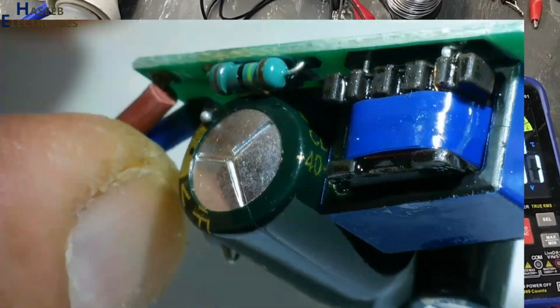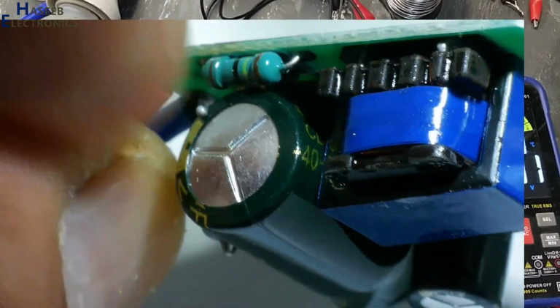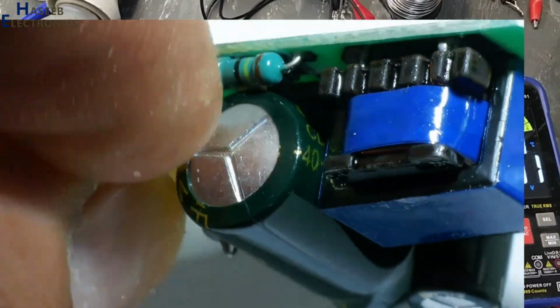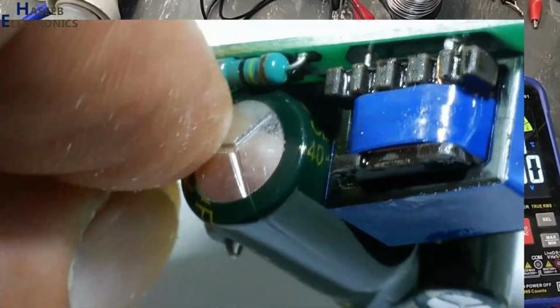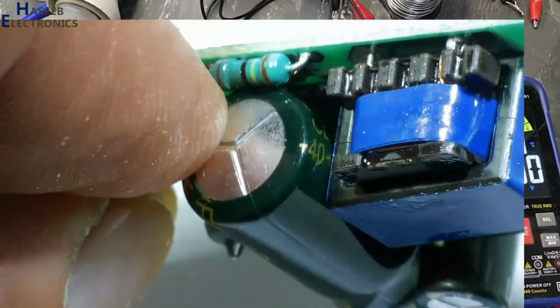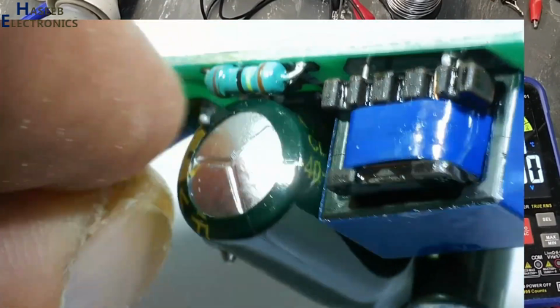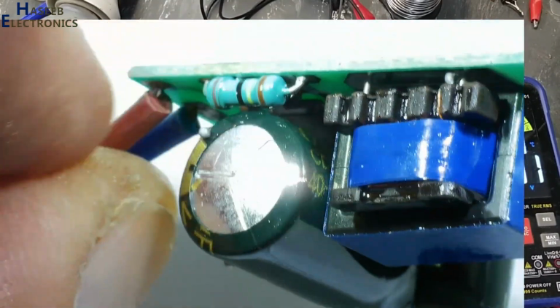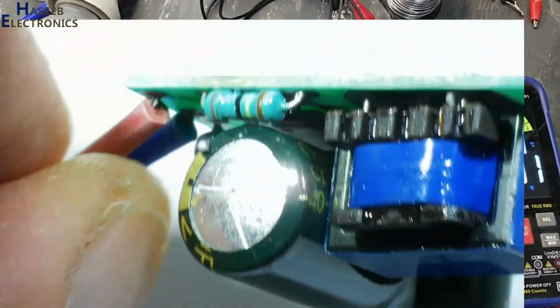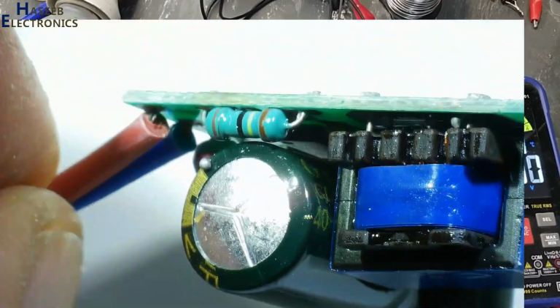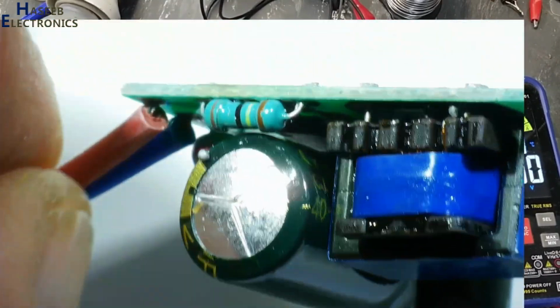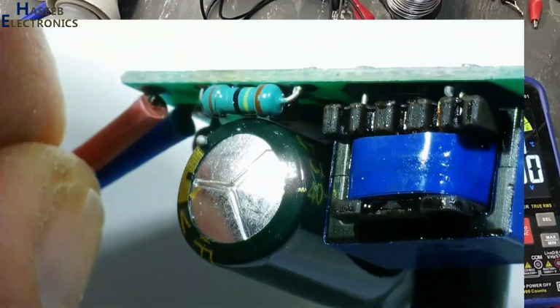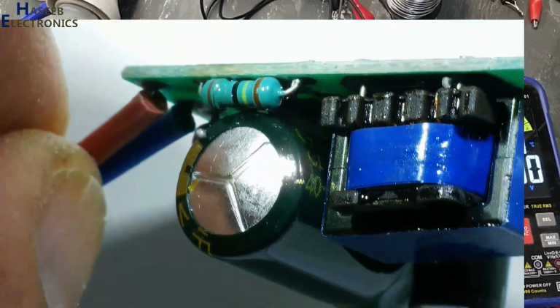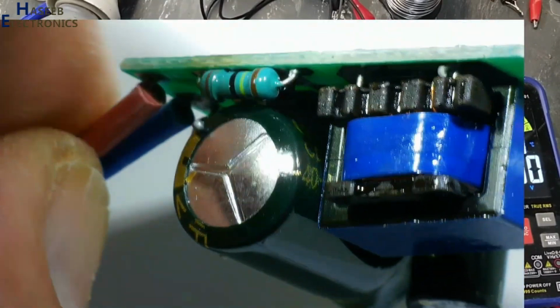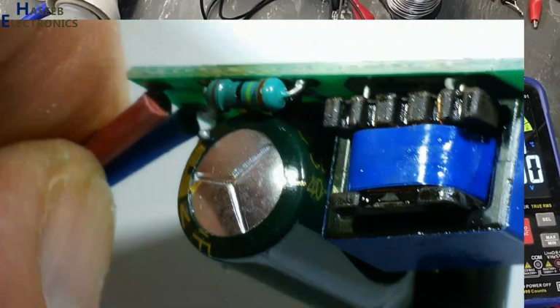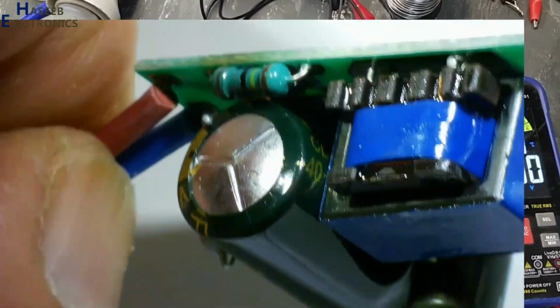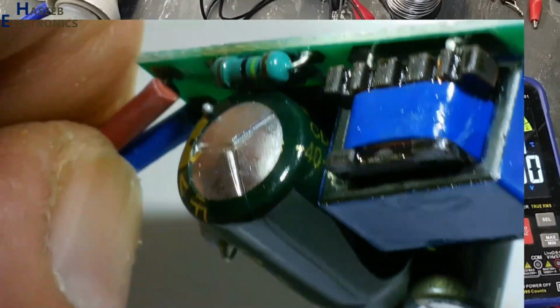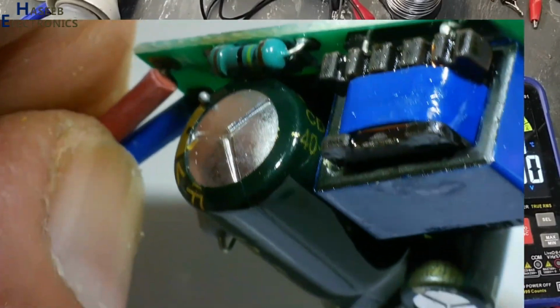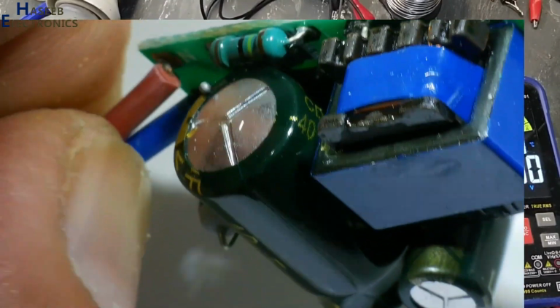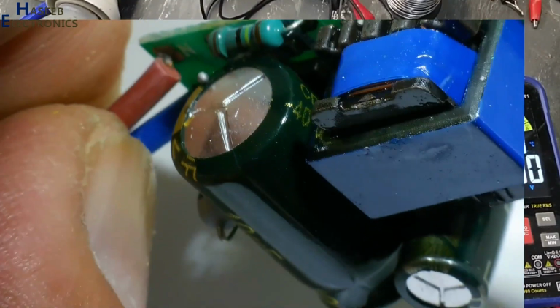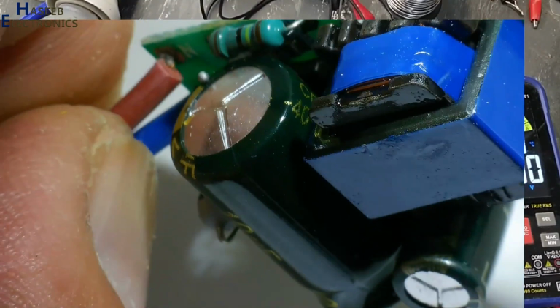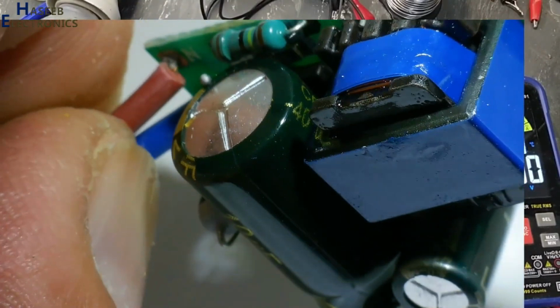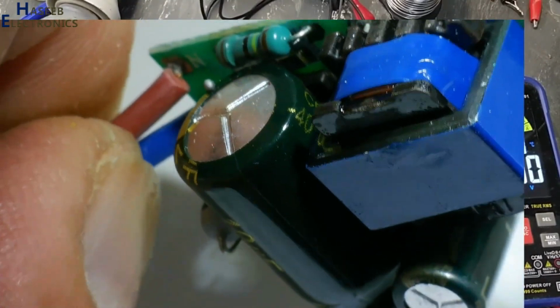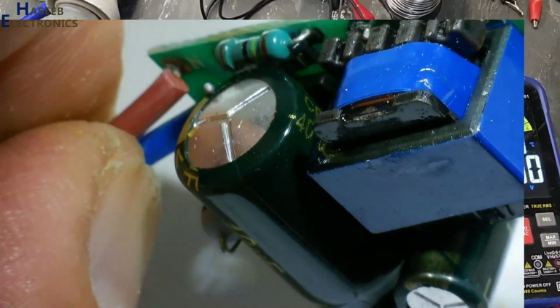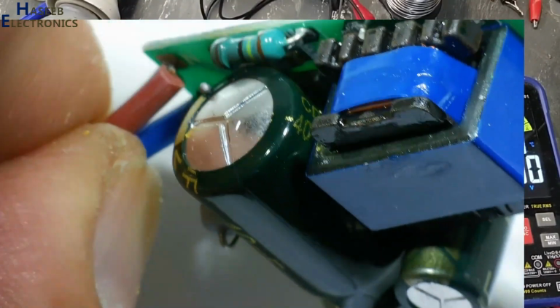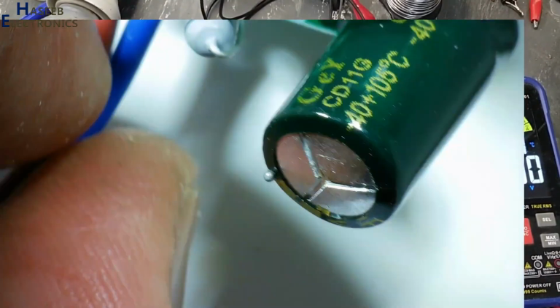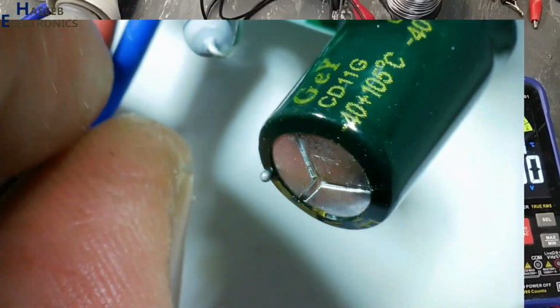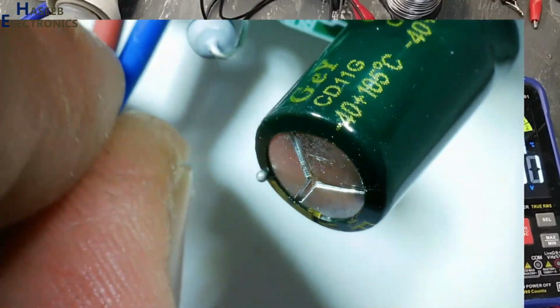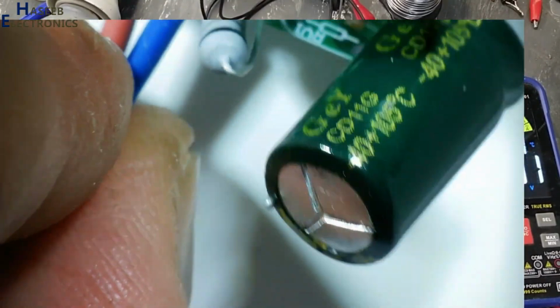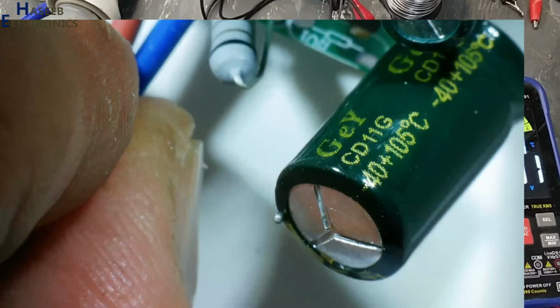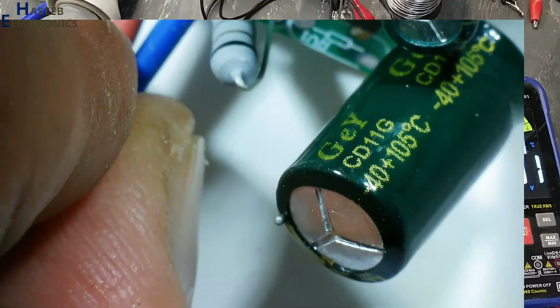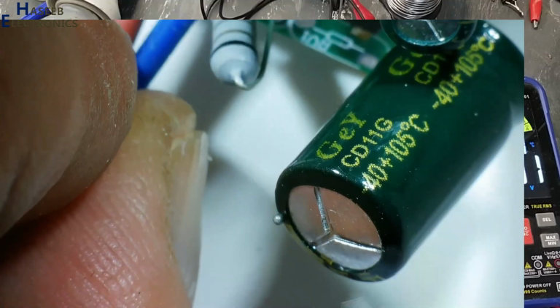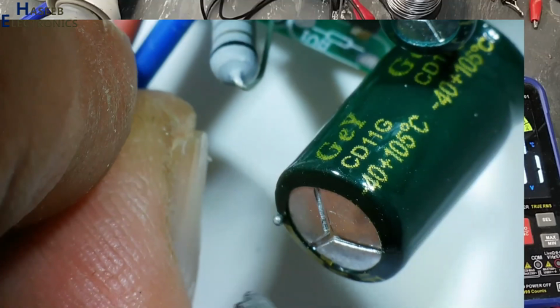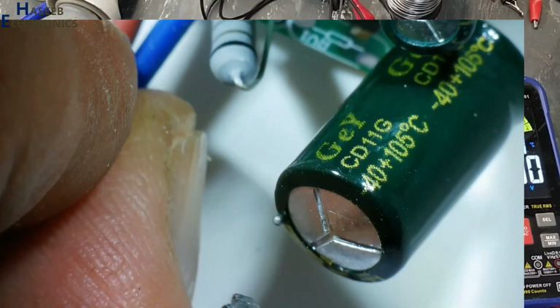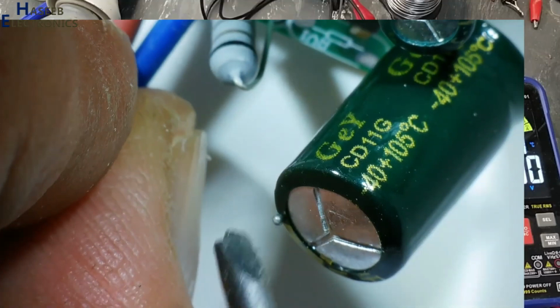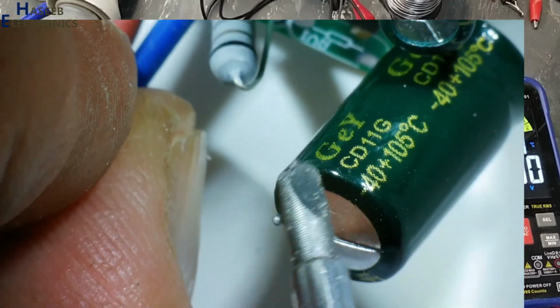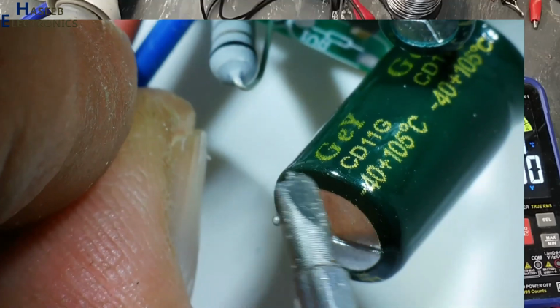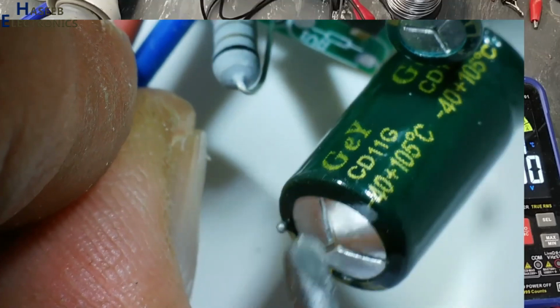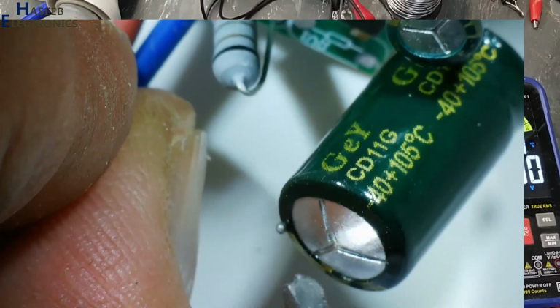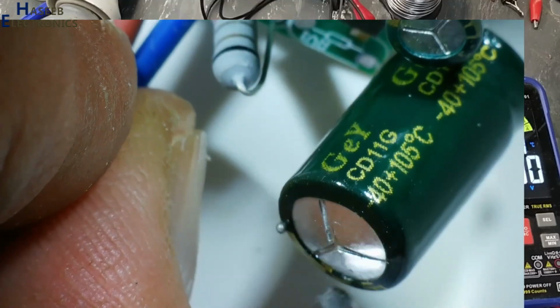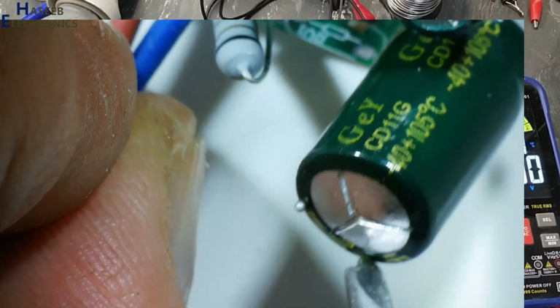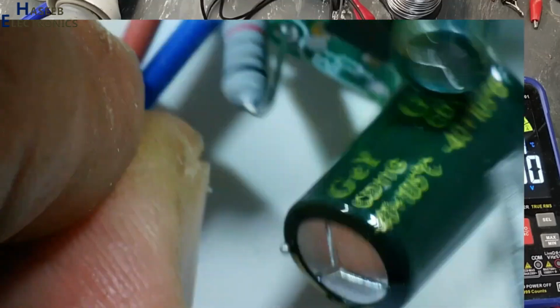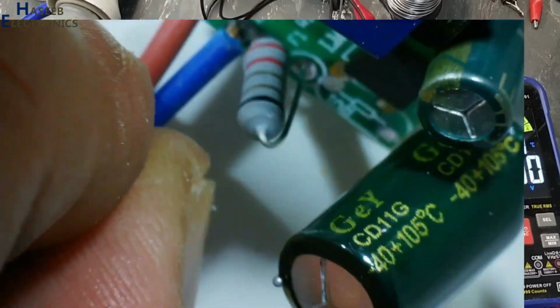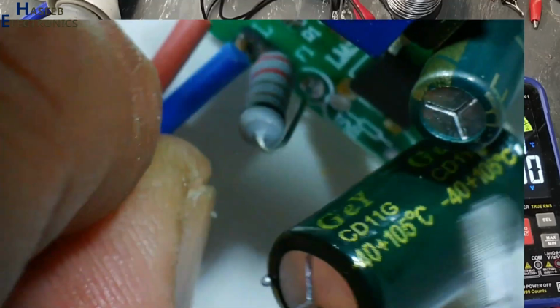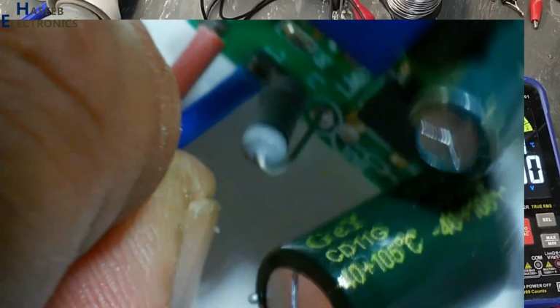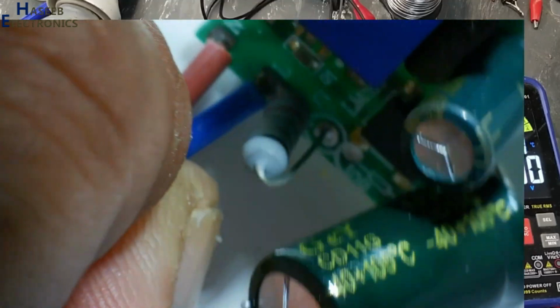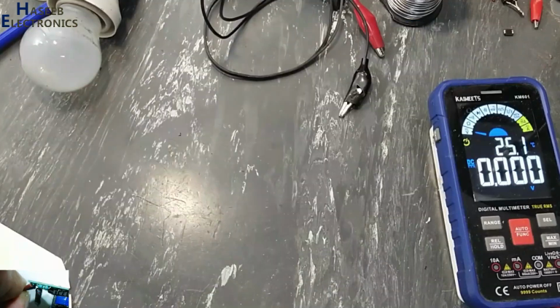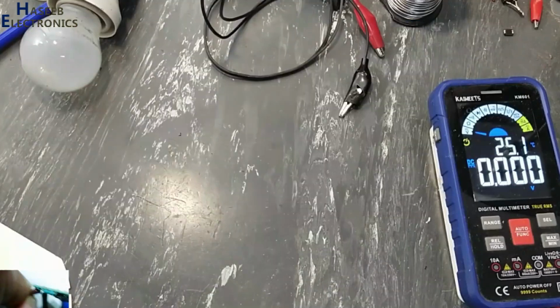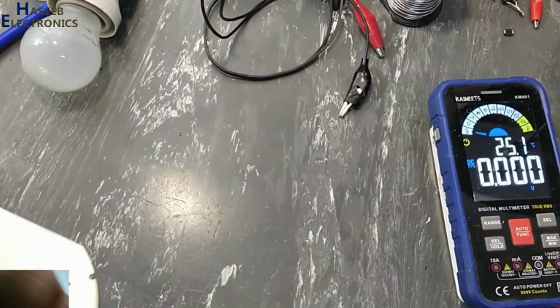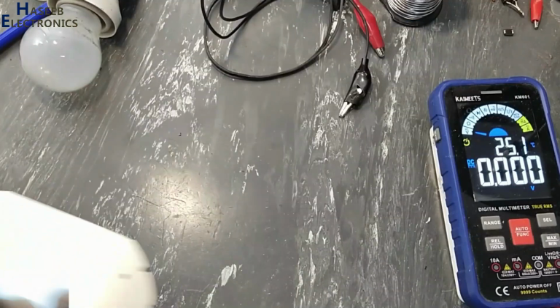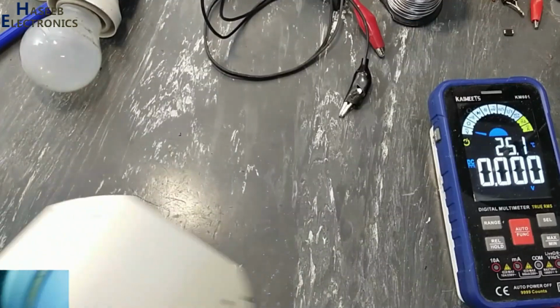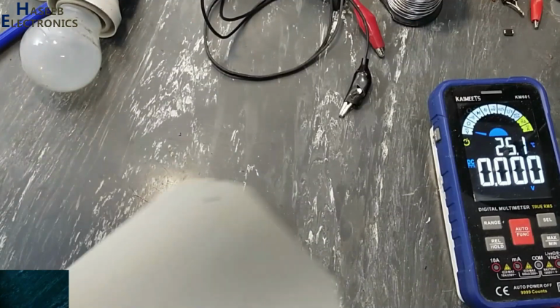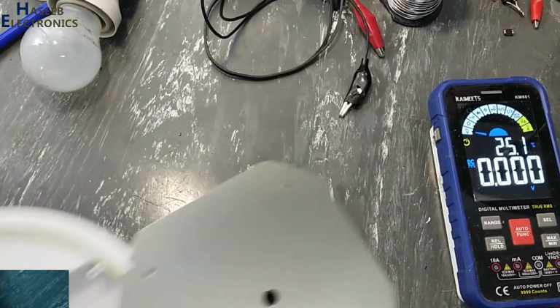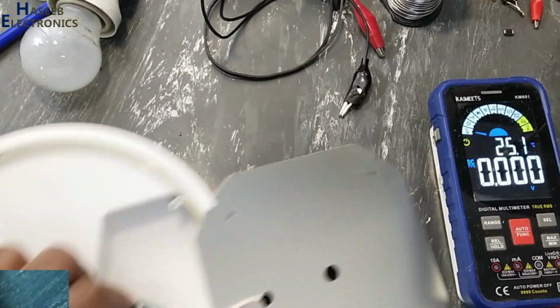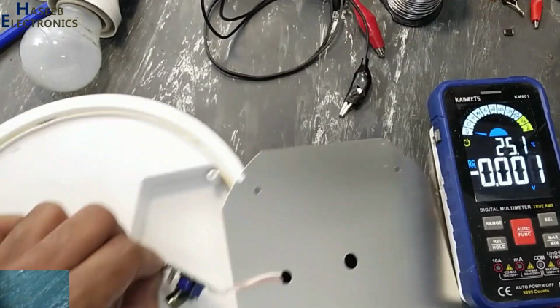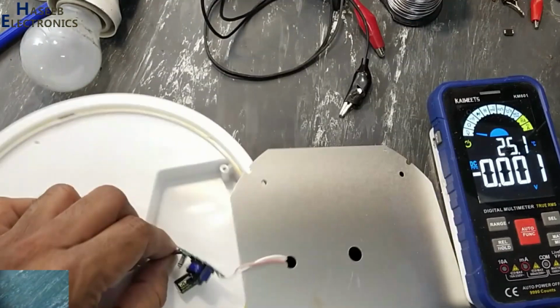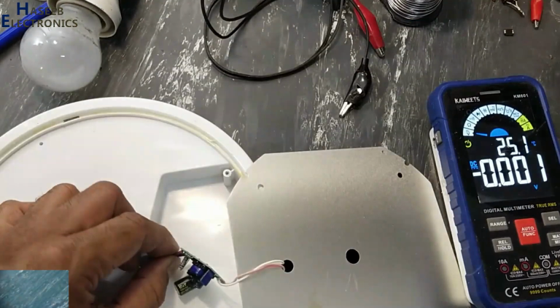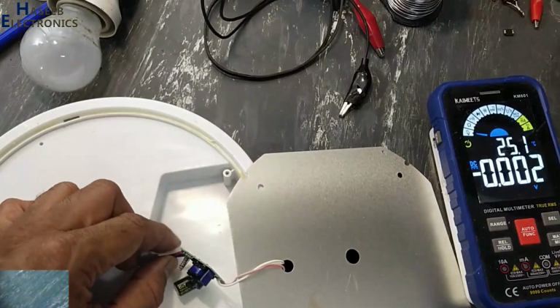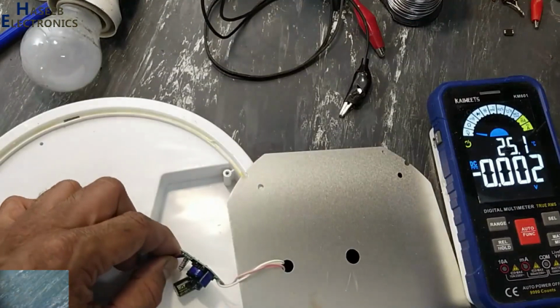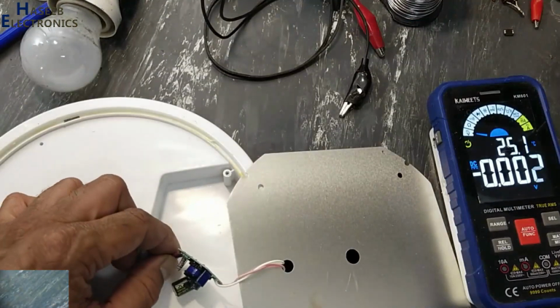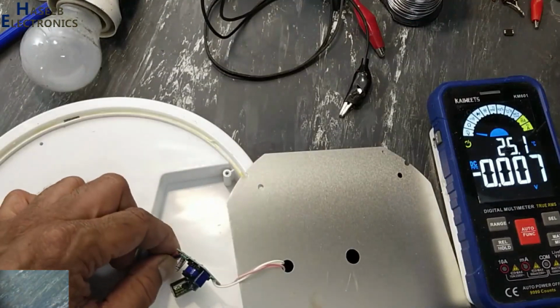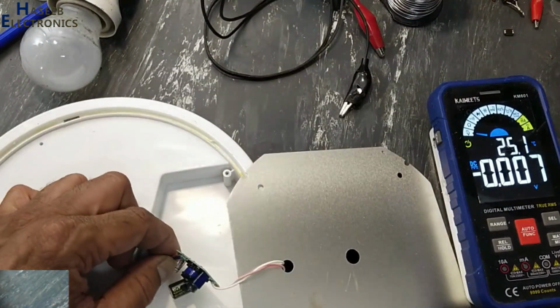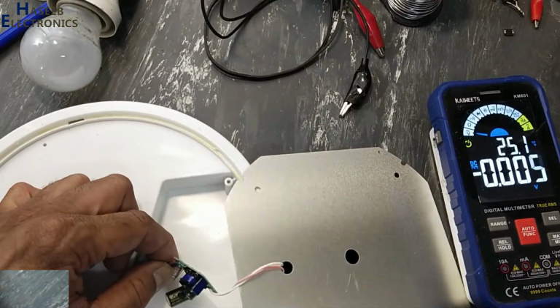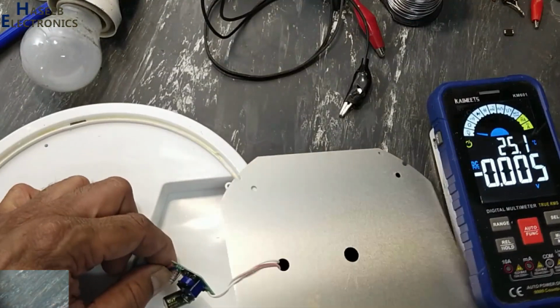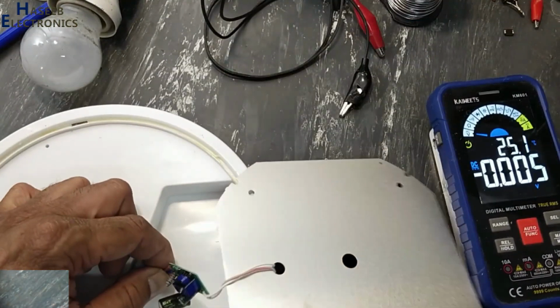This capacitor is bulged. Now I will replace this capacitor, because the other circuit is working good.